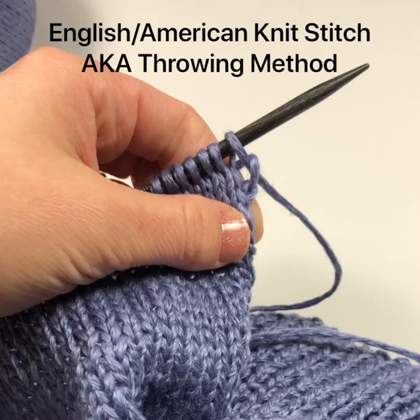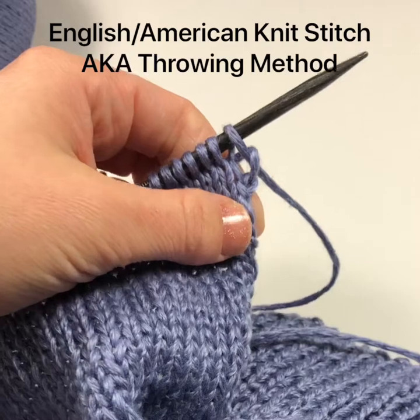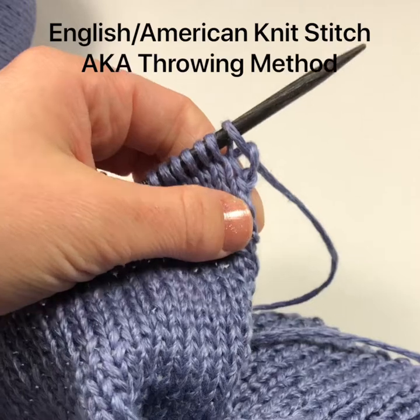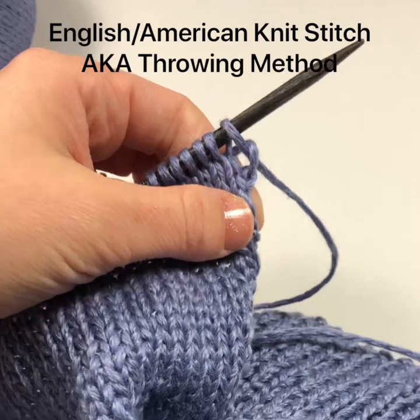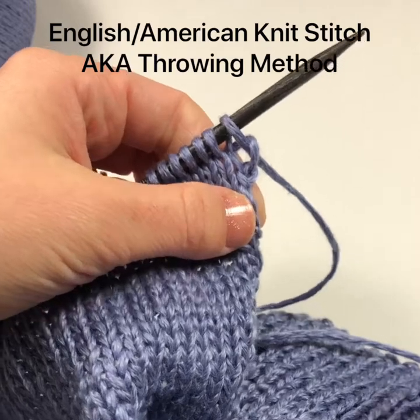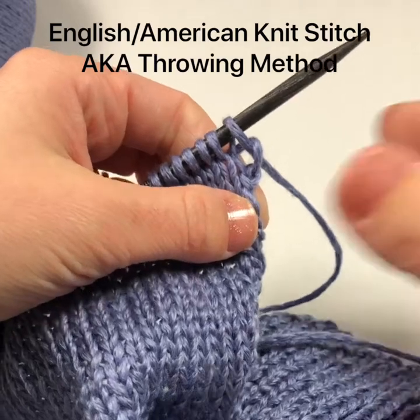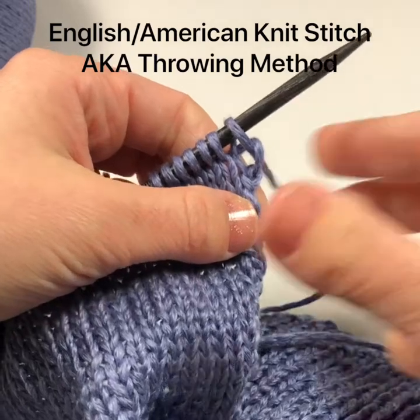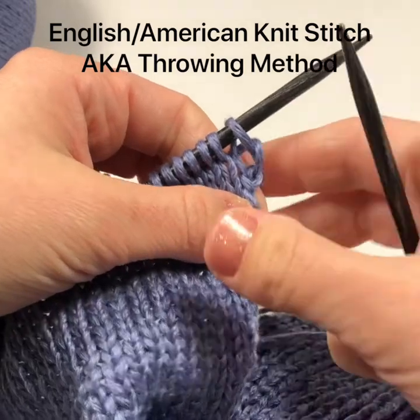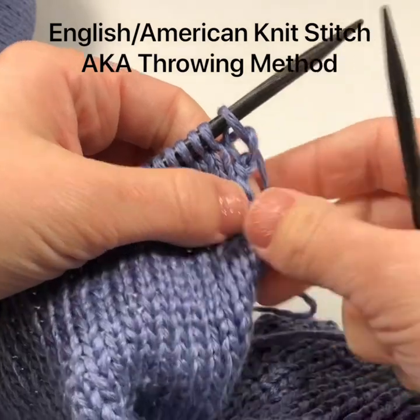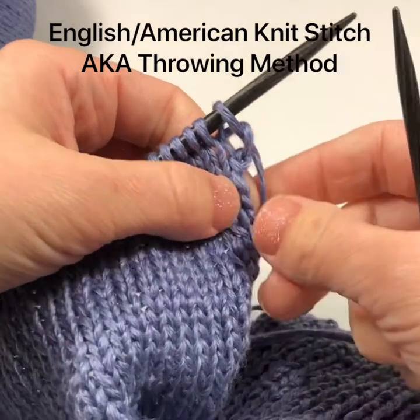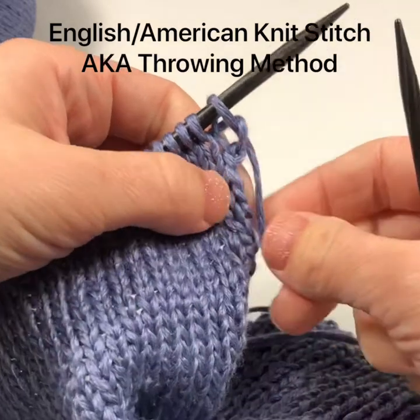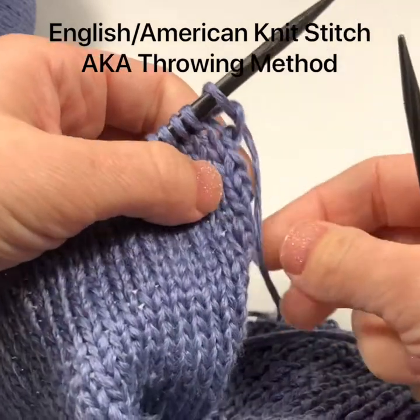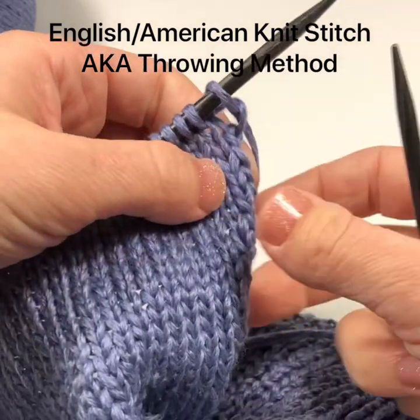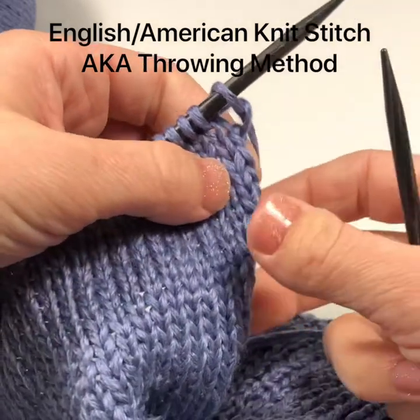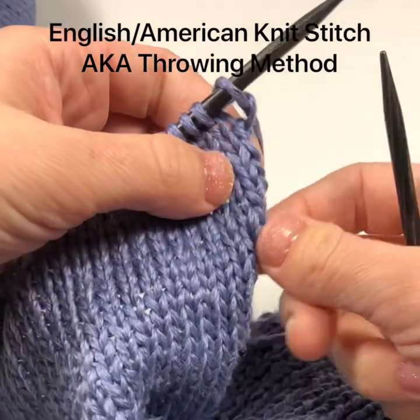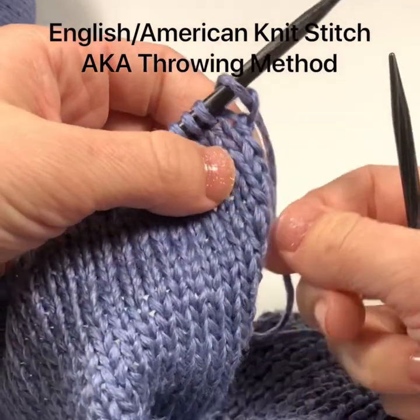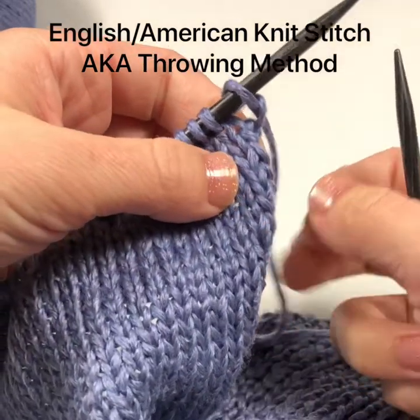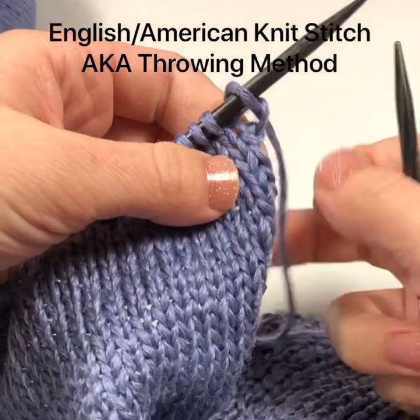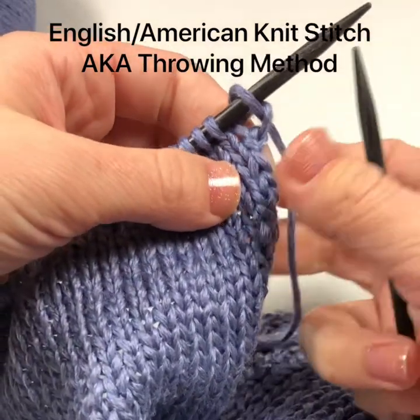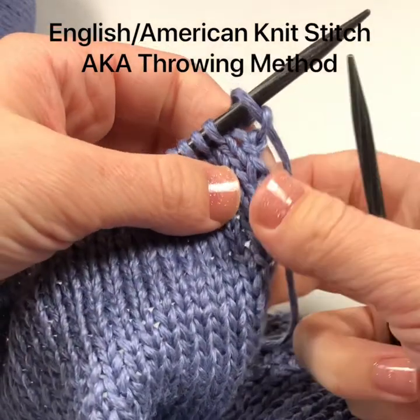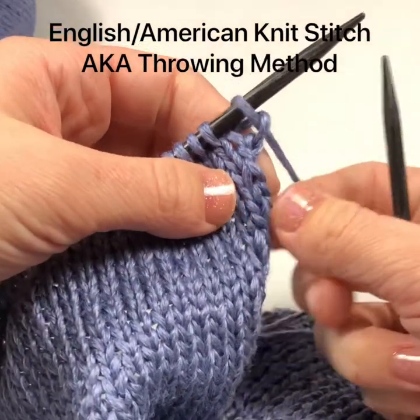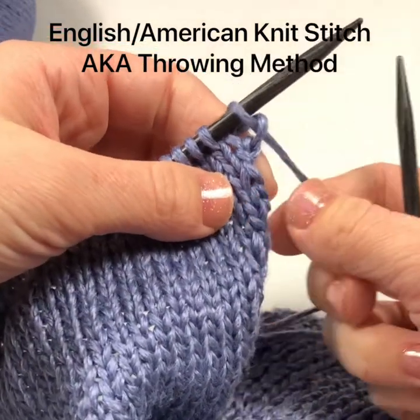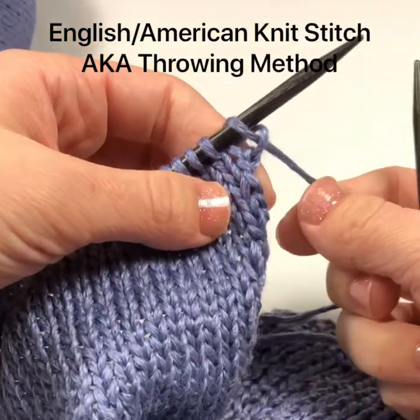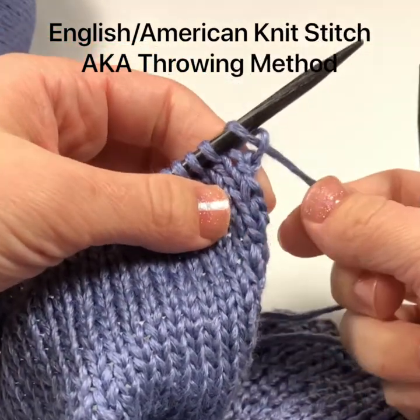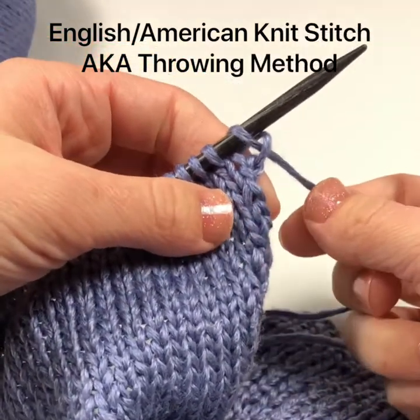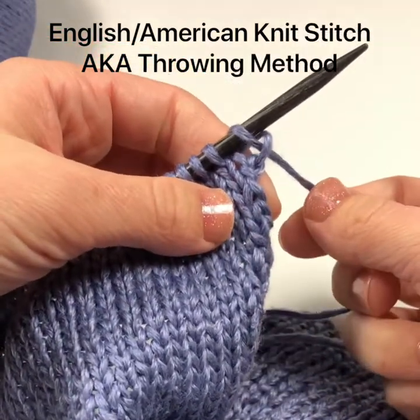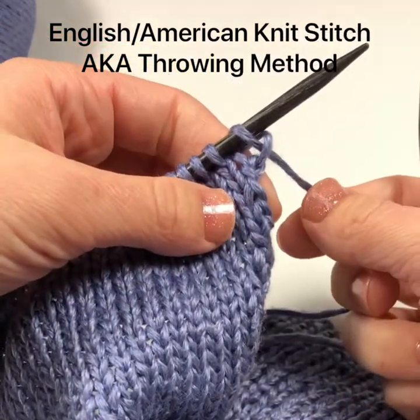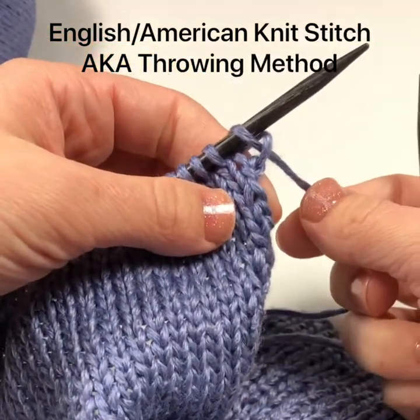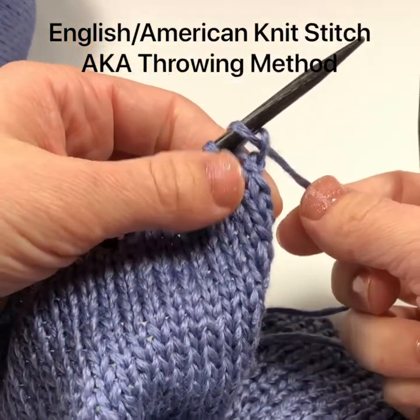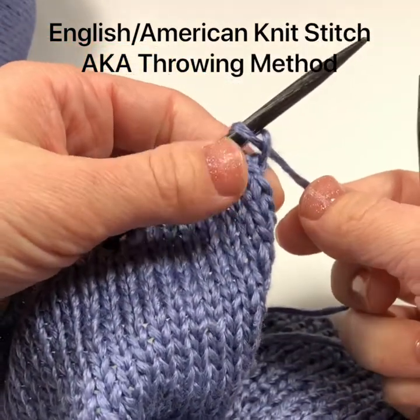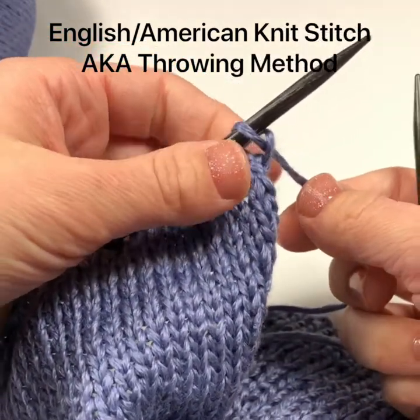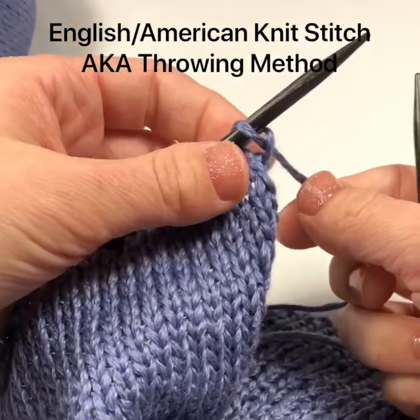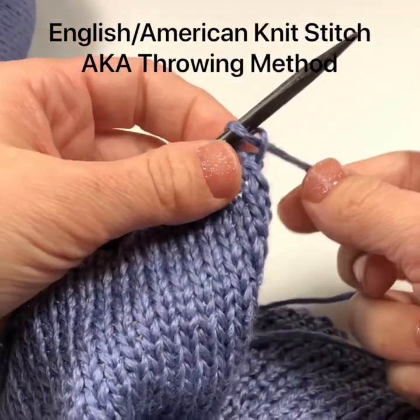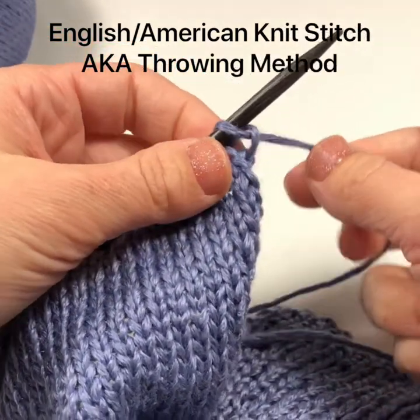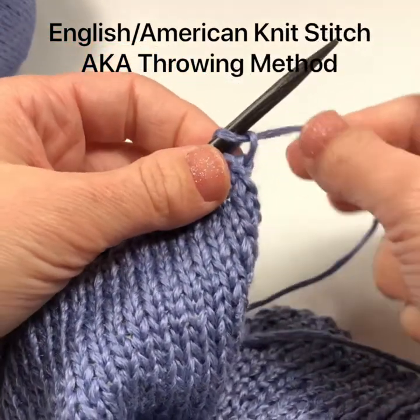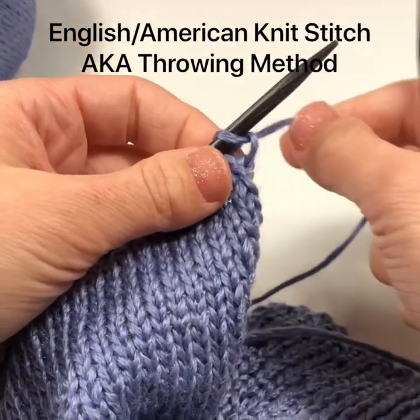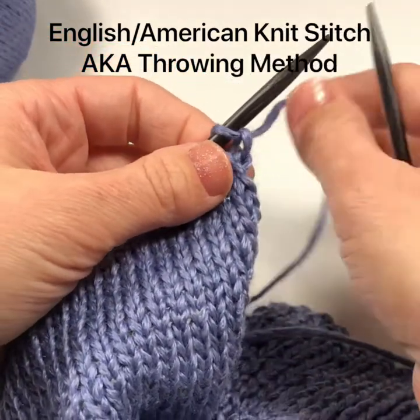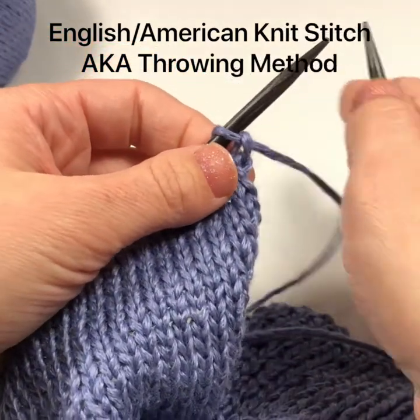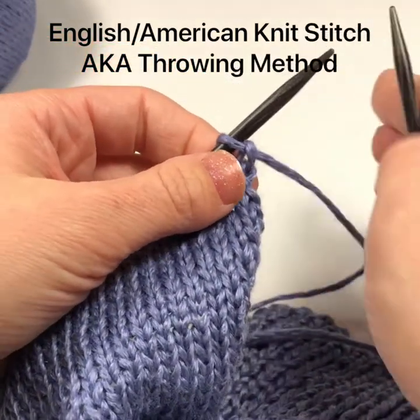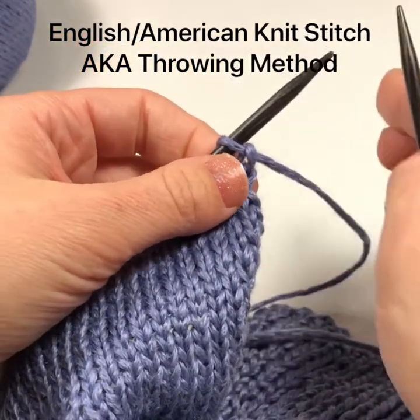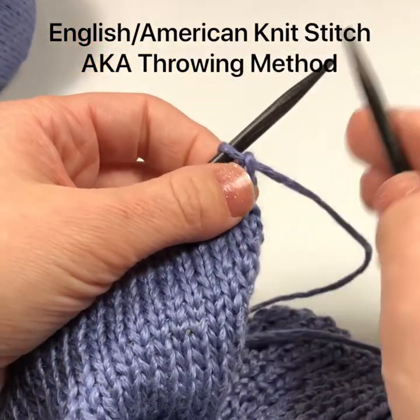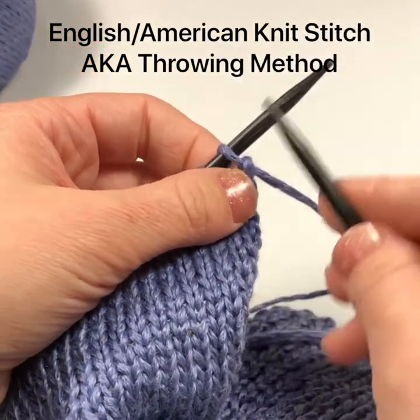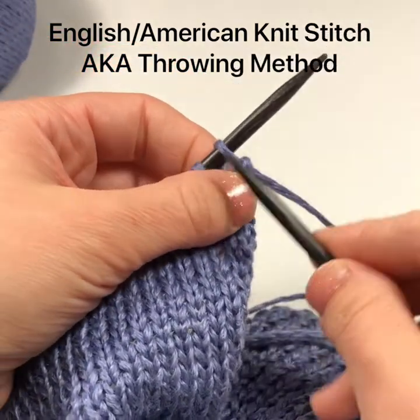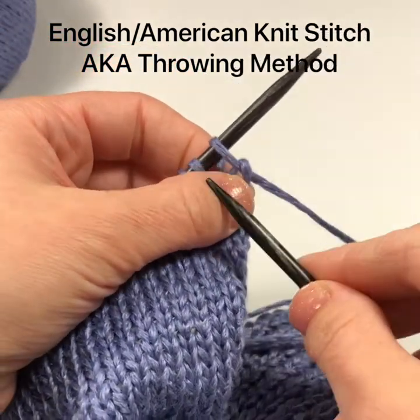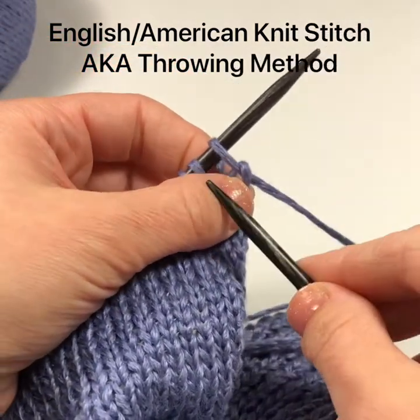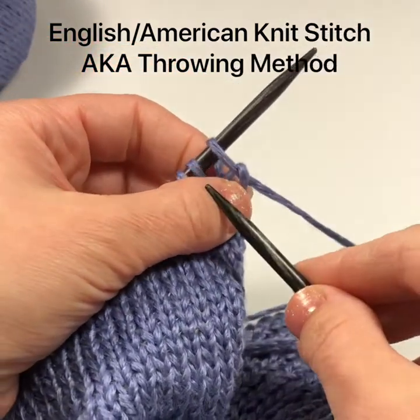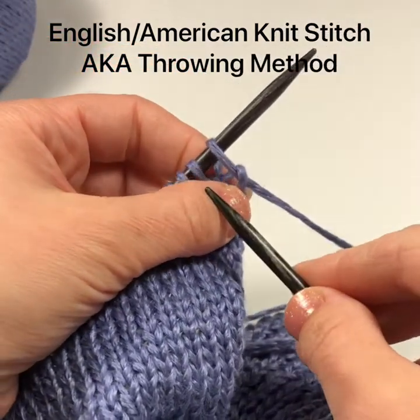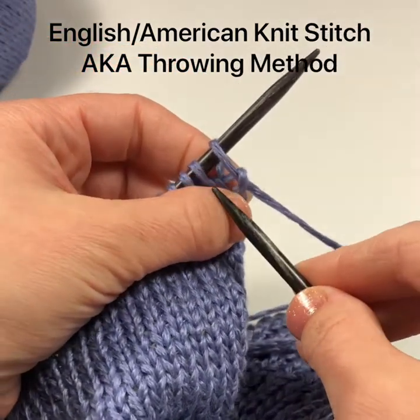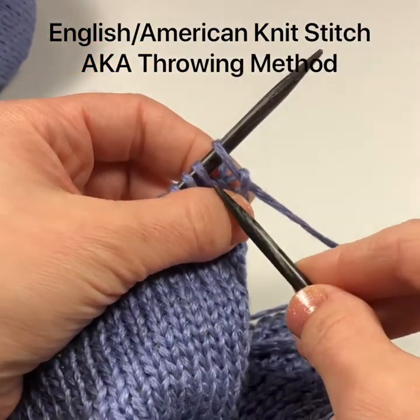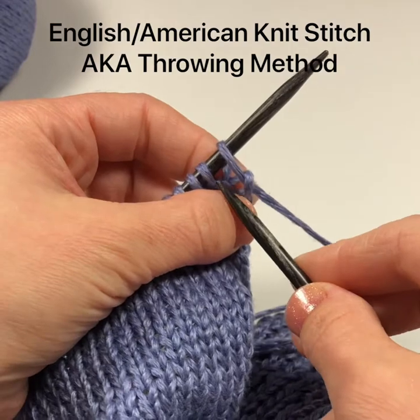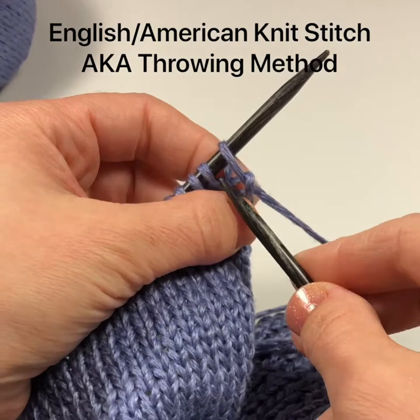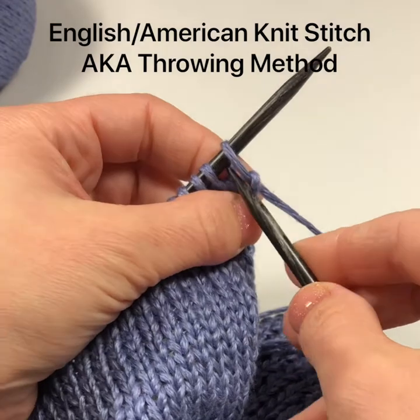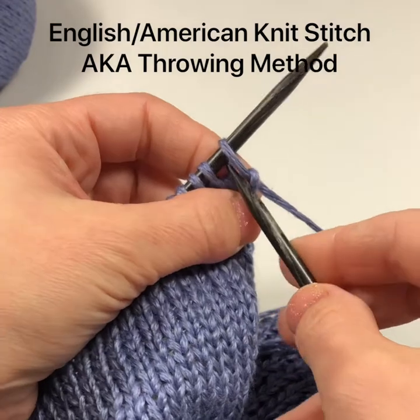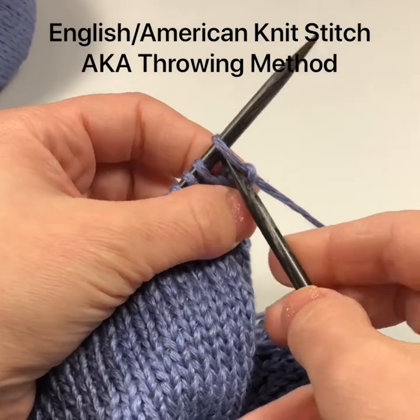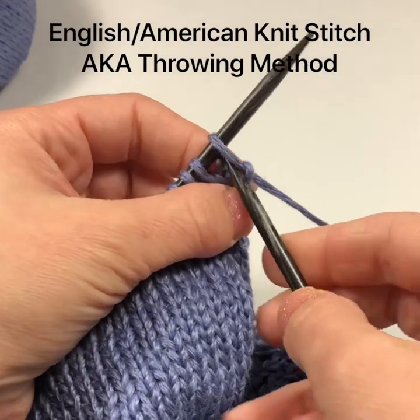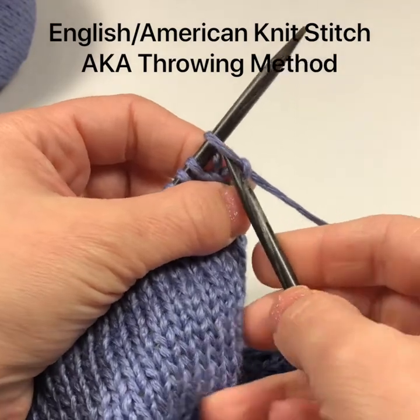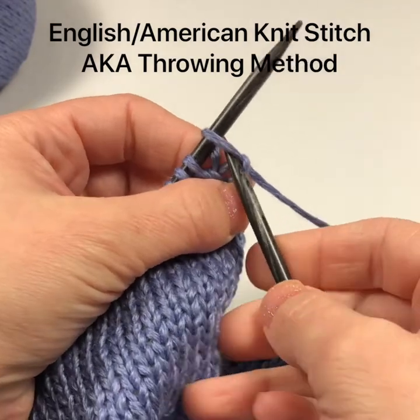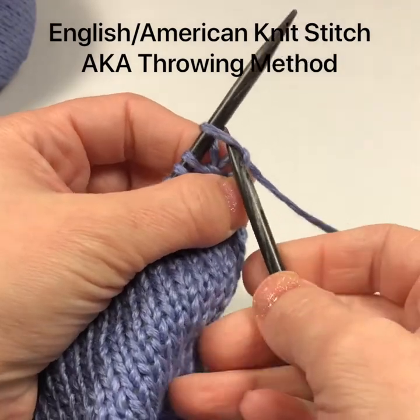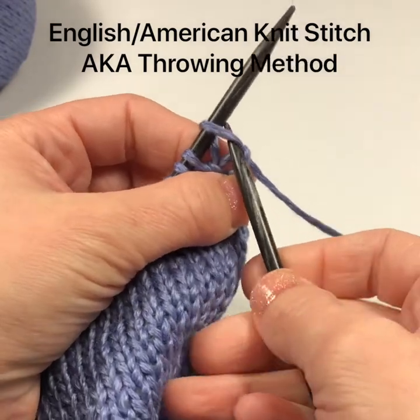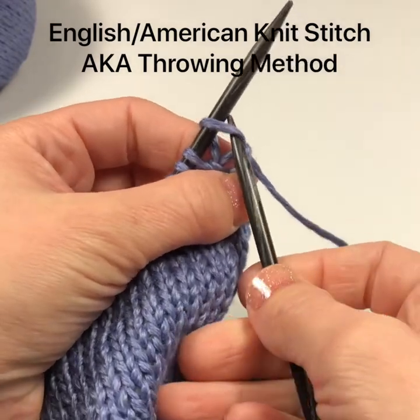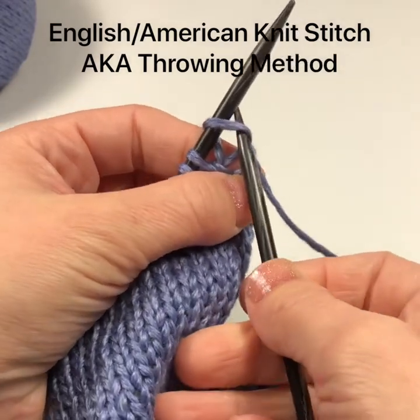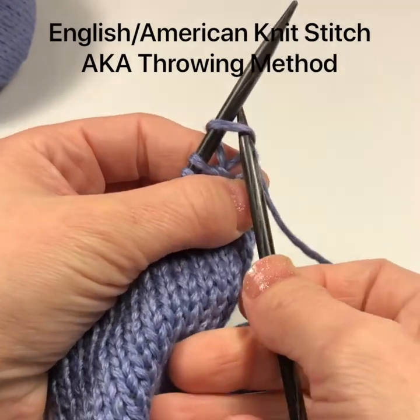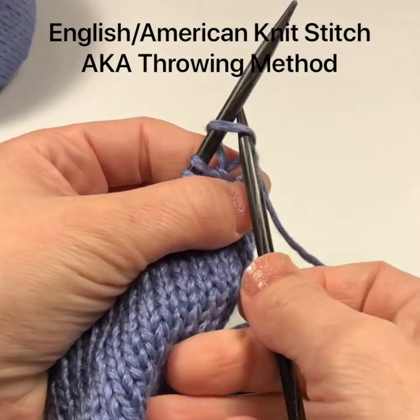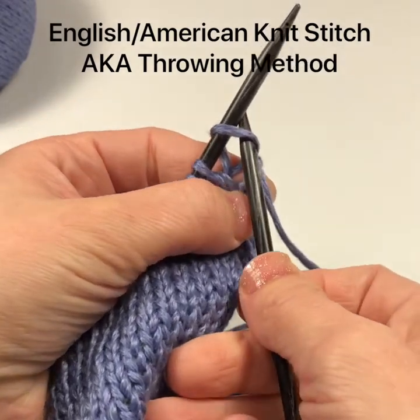I'm going to show you how to work the English or American knit stitch. You're going to start with your fabric hanging down and your yarn in the back.